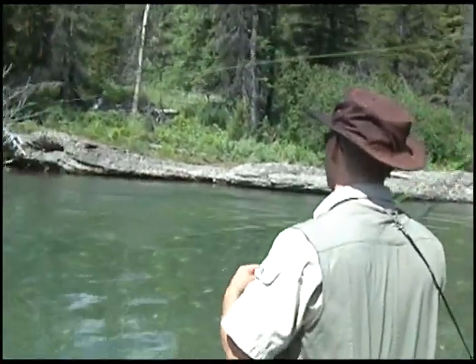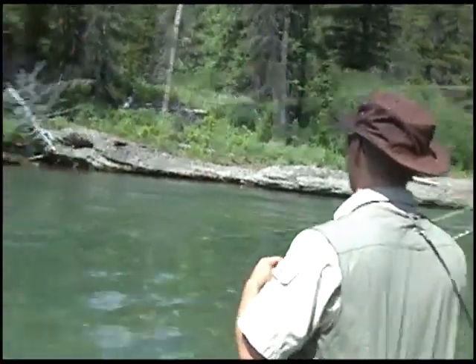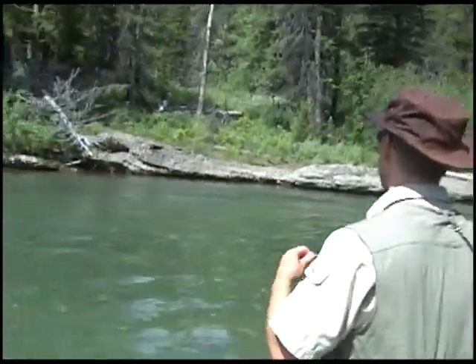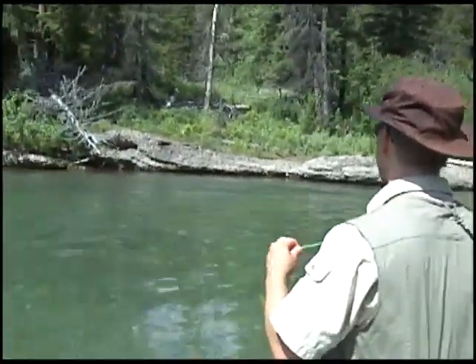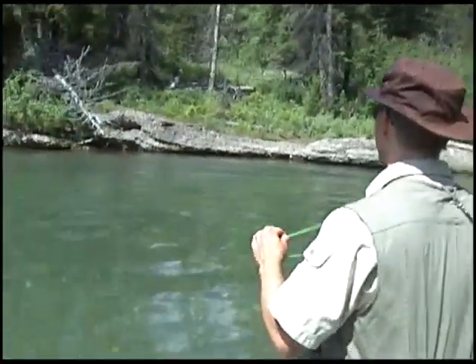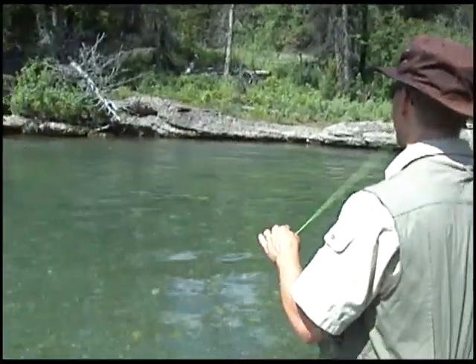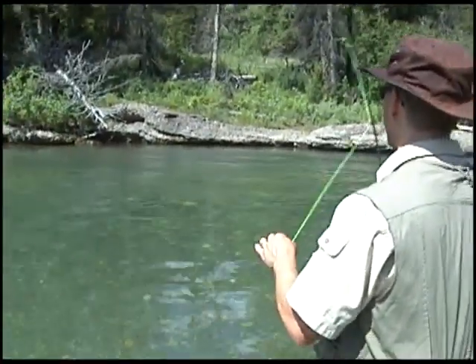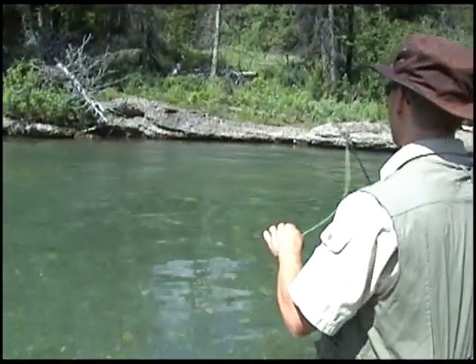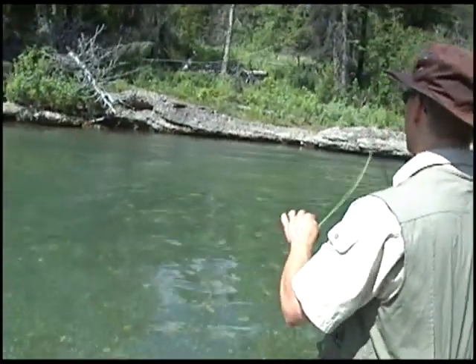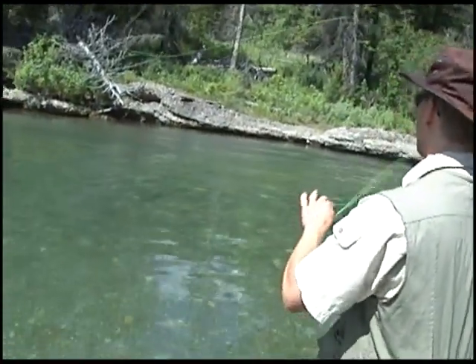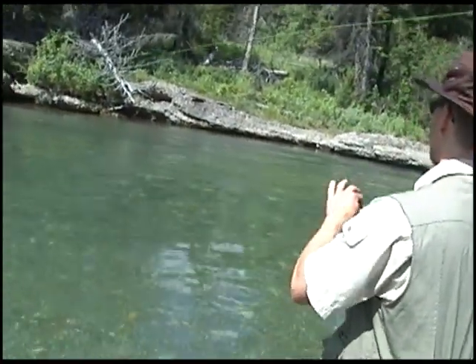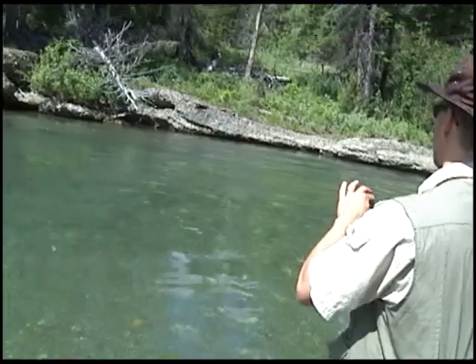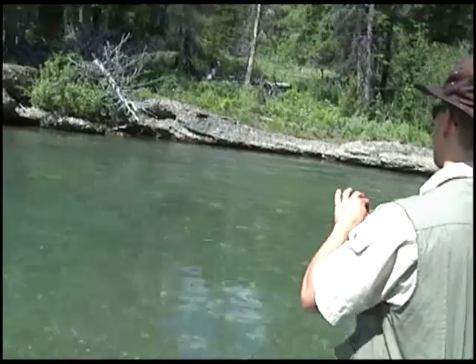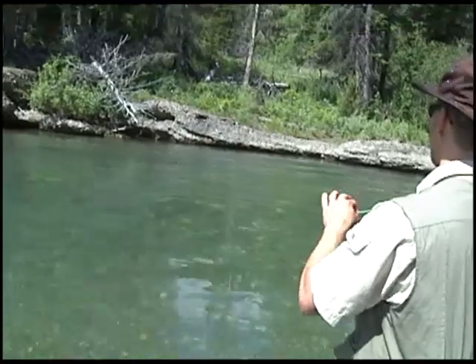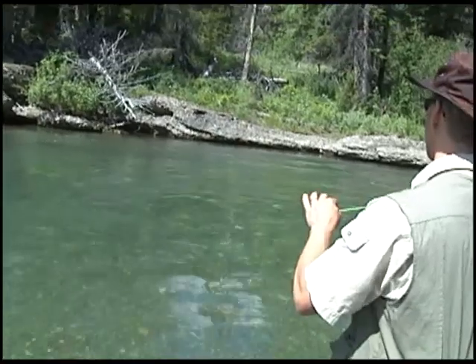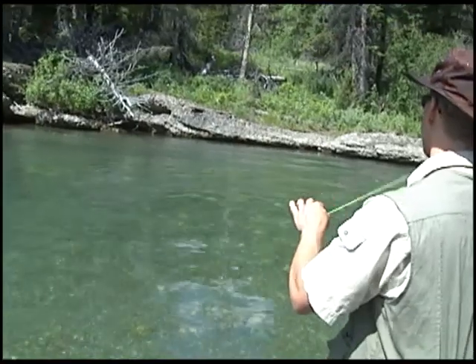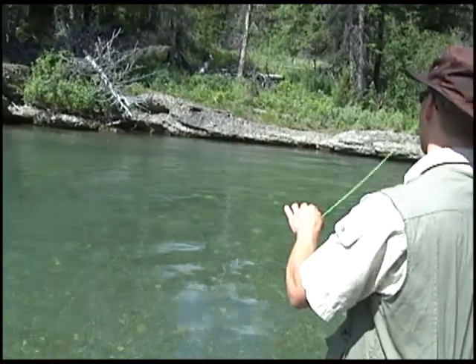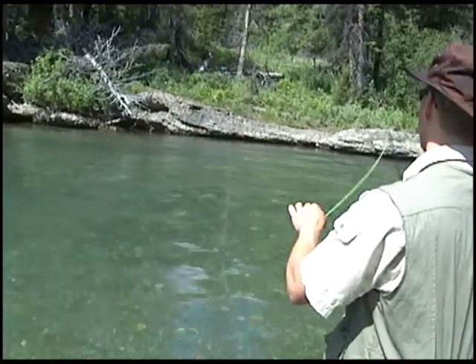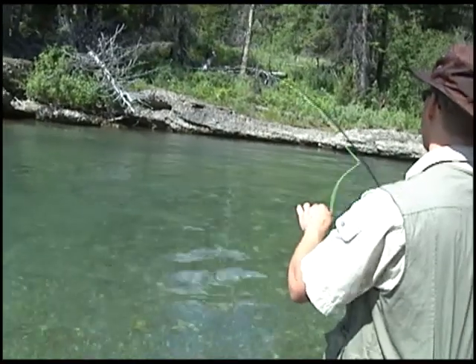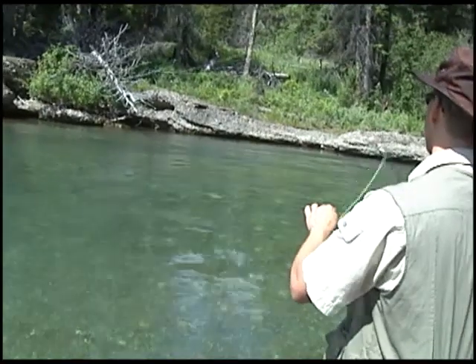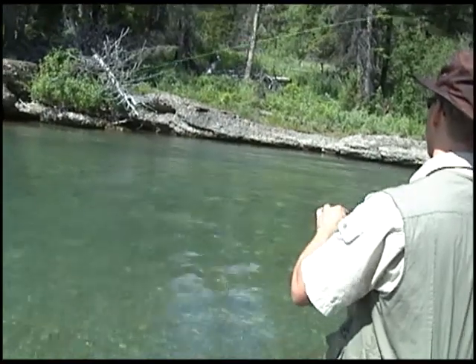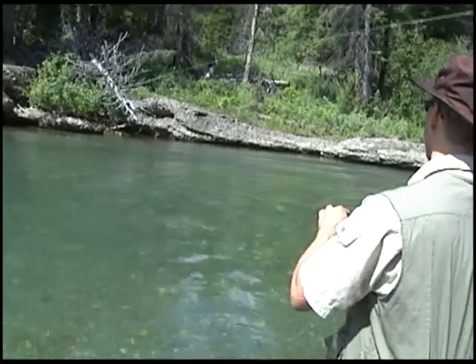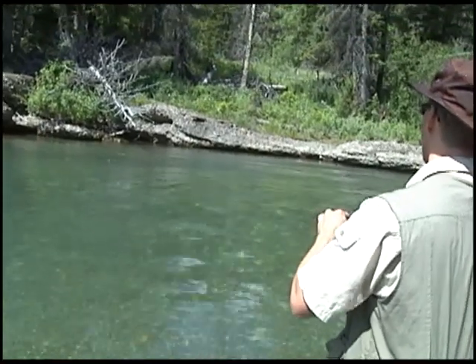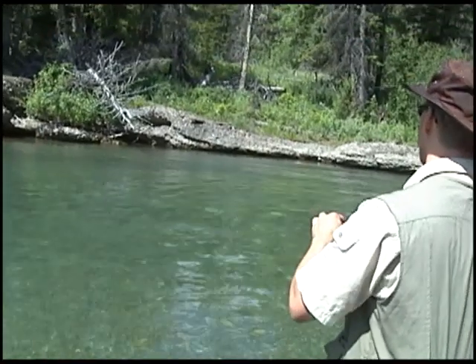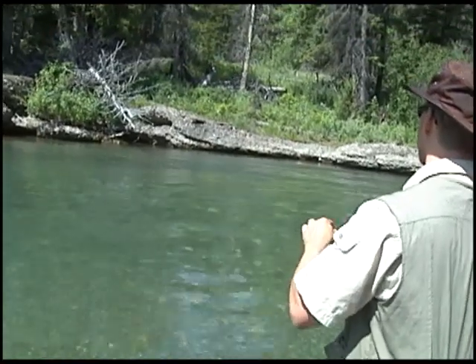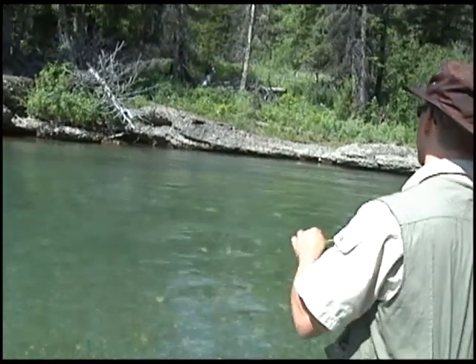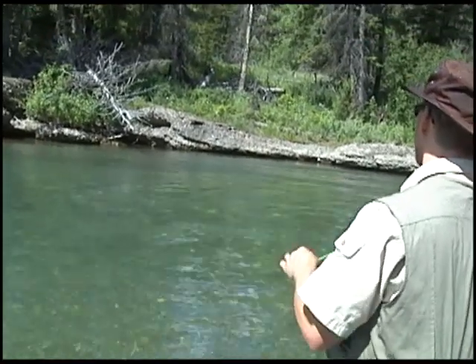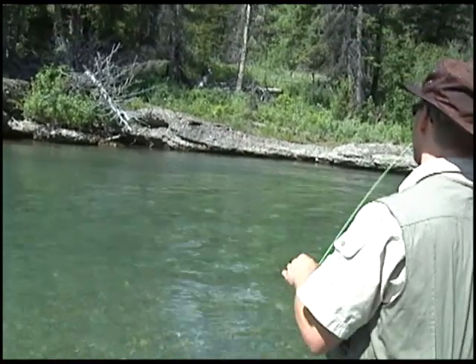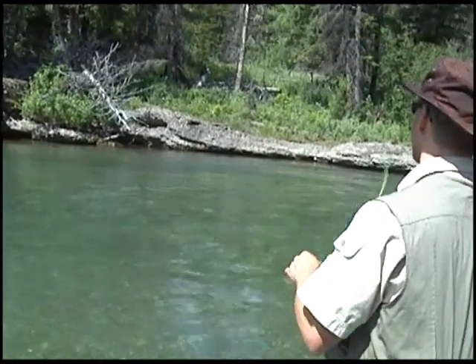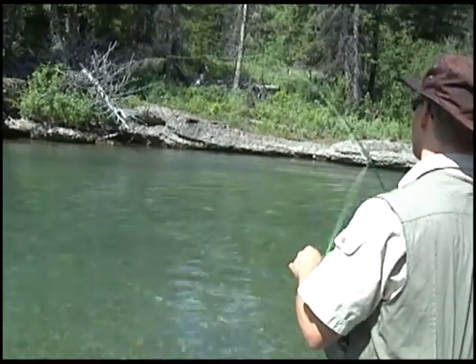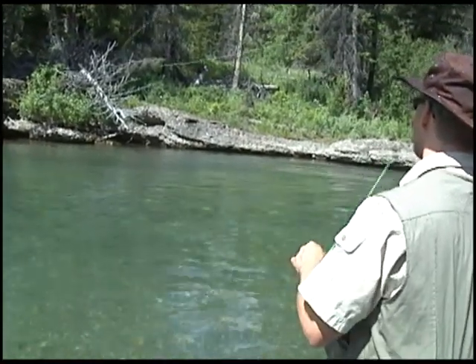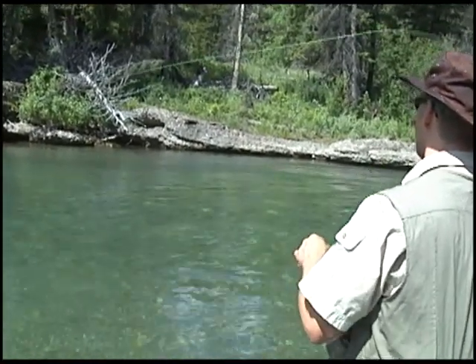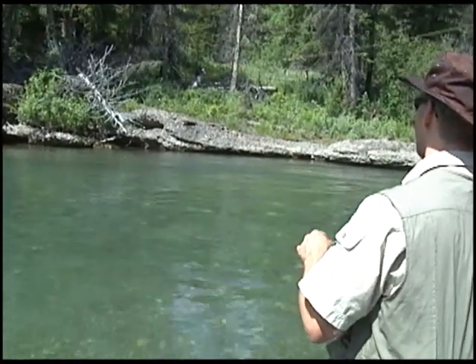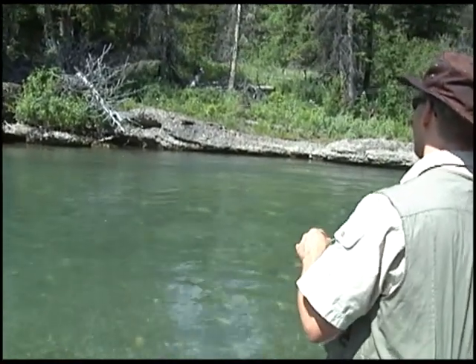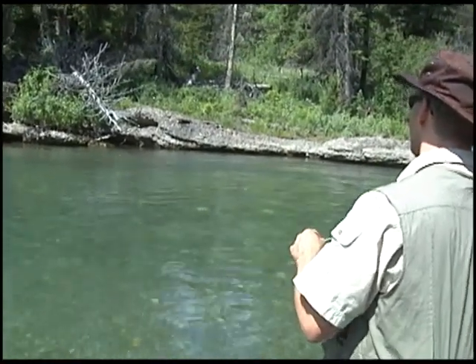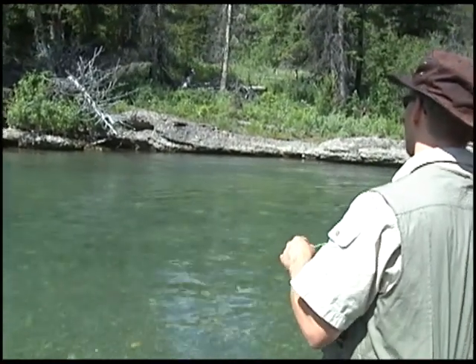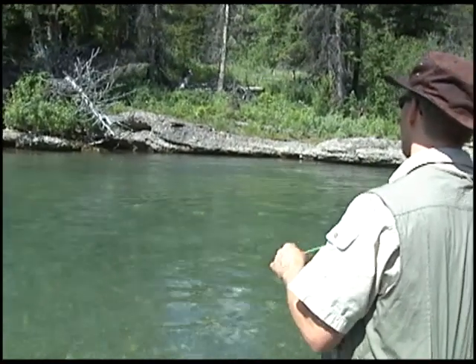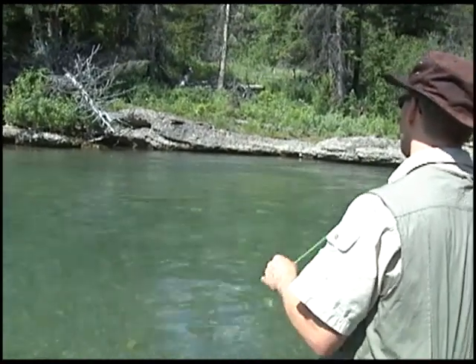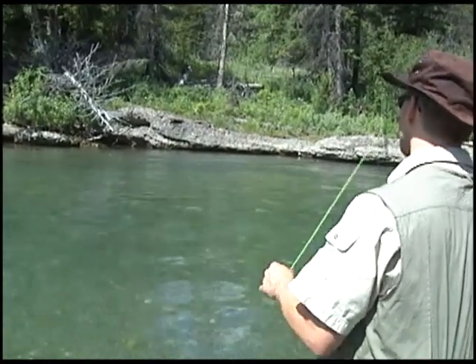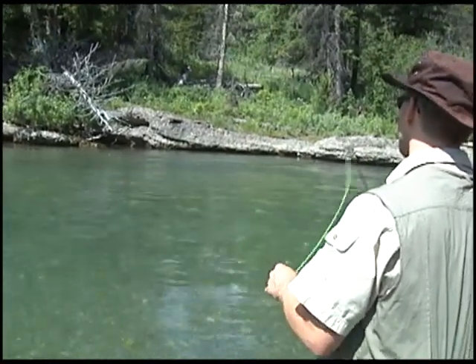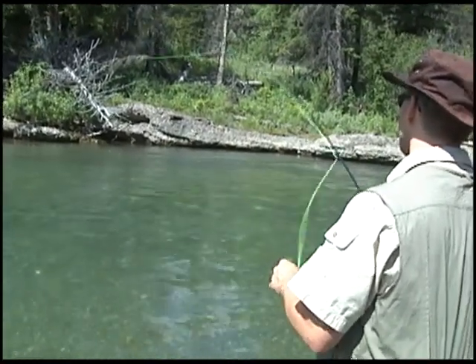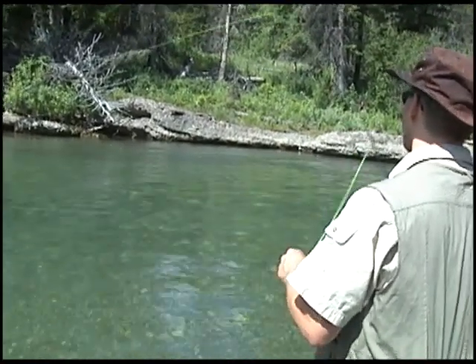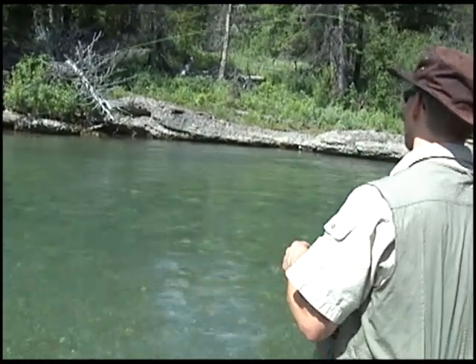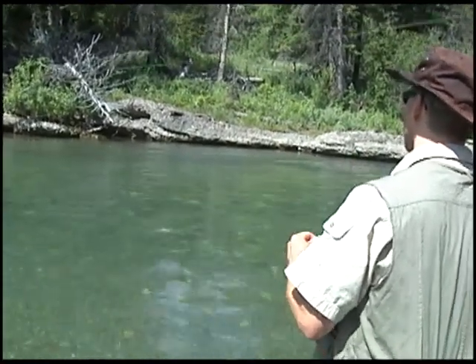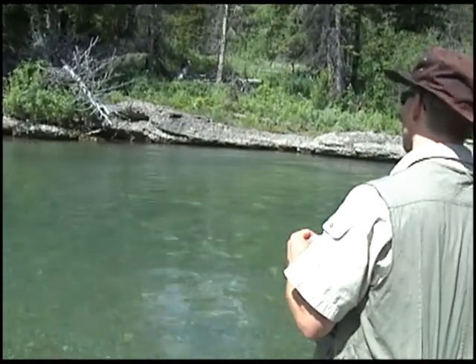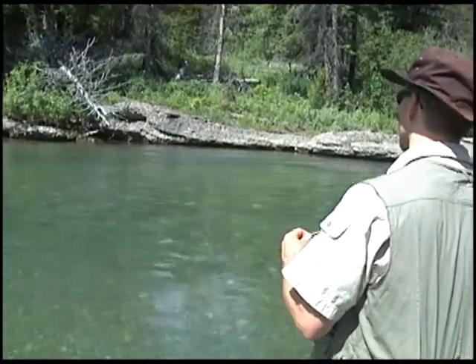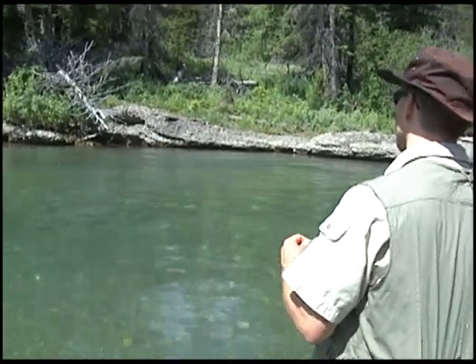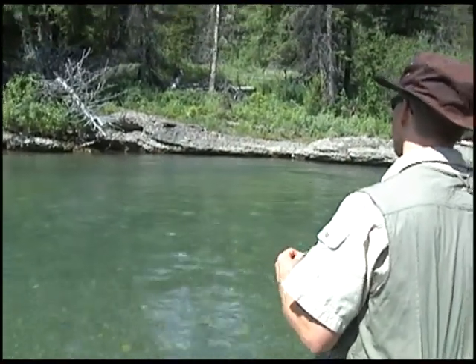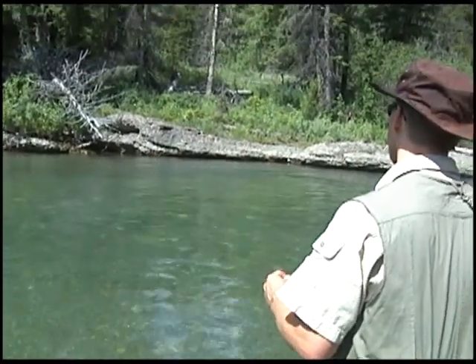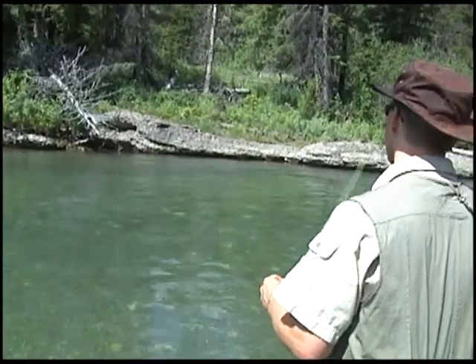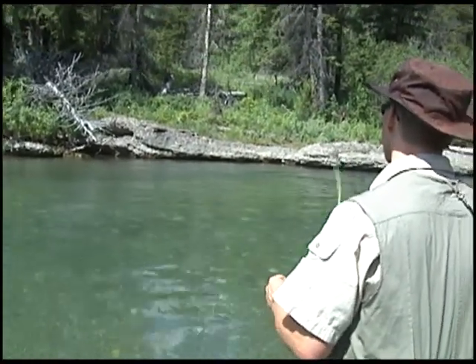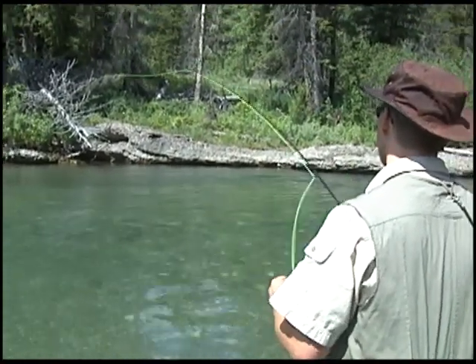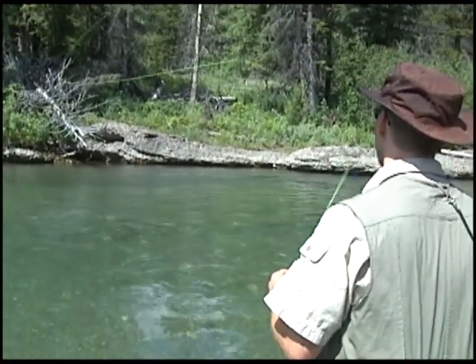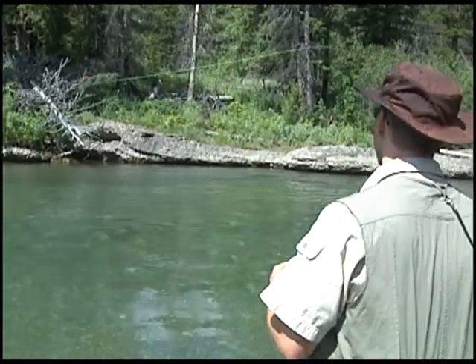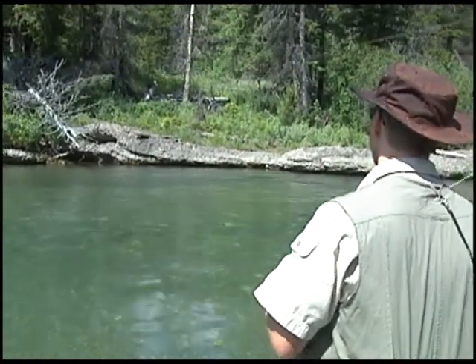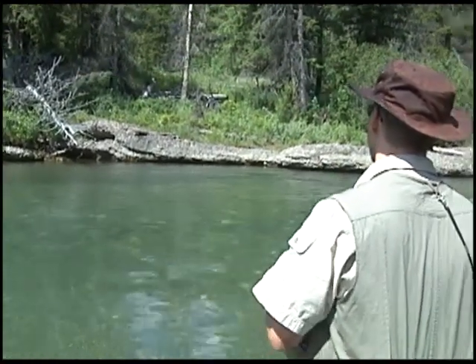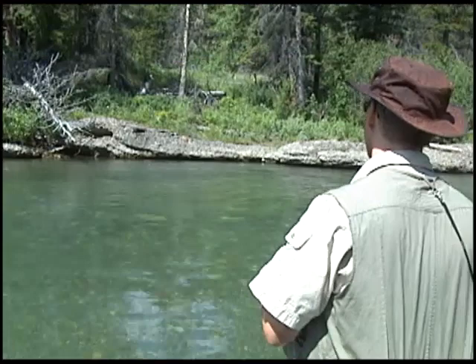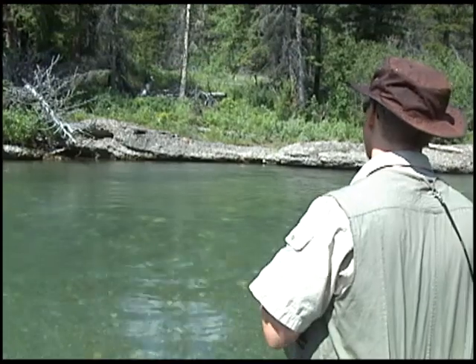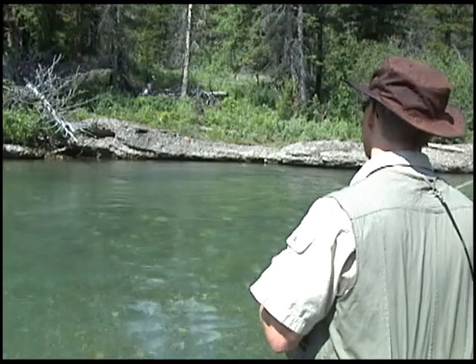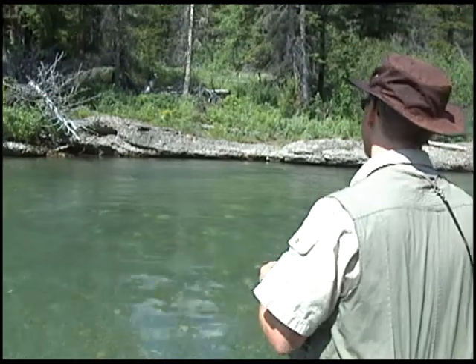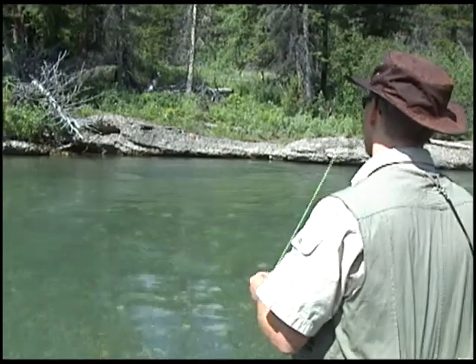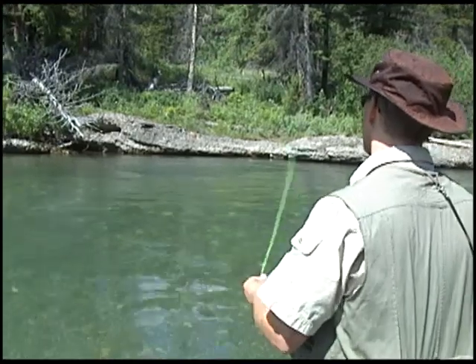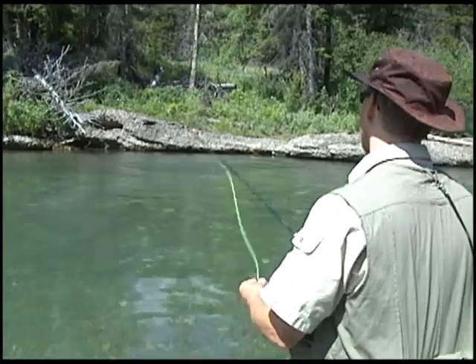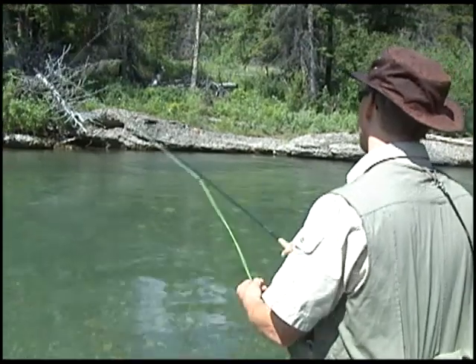Just a few seconds ago we saw a trout rise right out here just off this log. So we're gonna see if we can get him to come up to our fly.